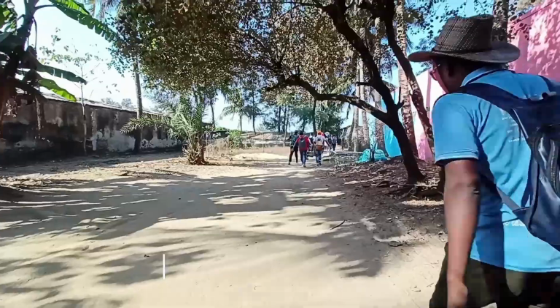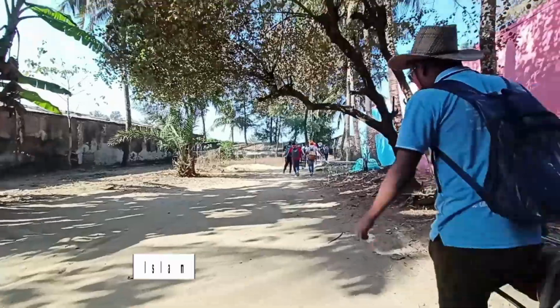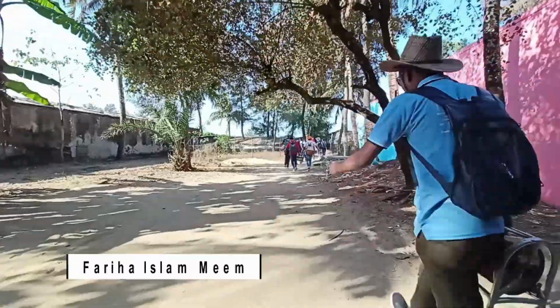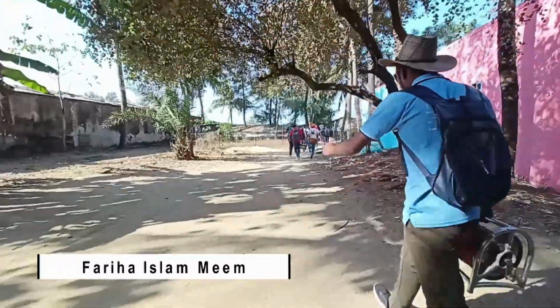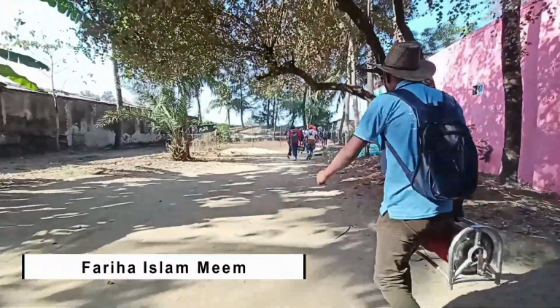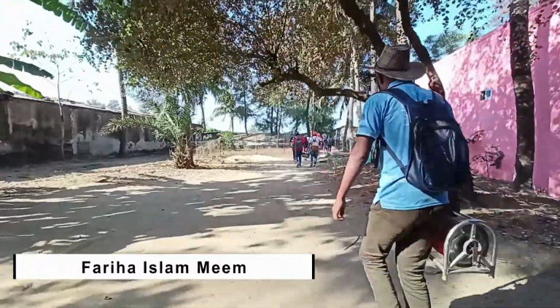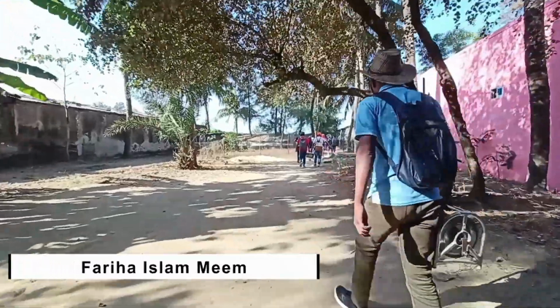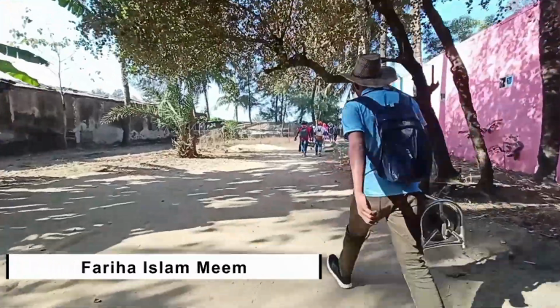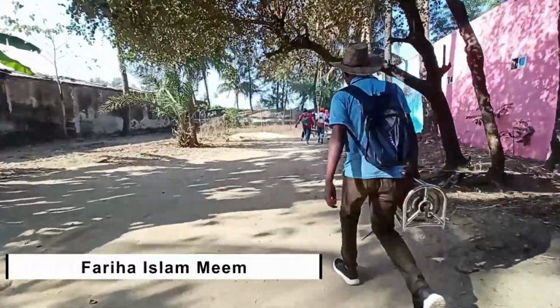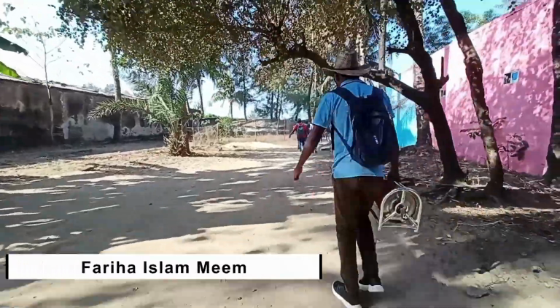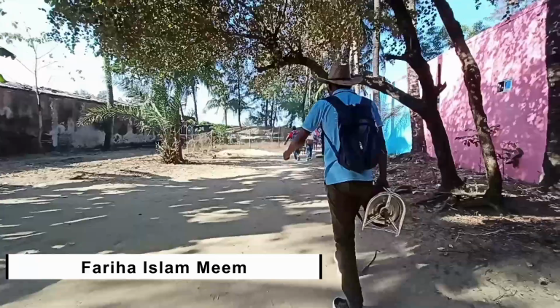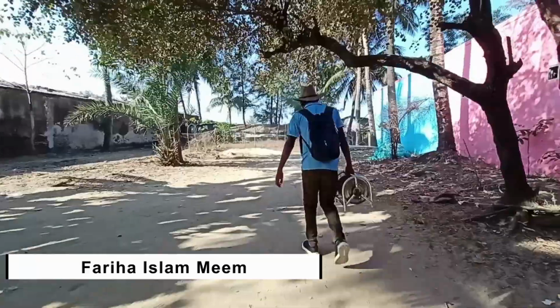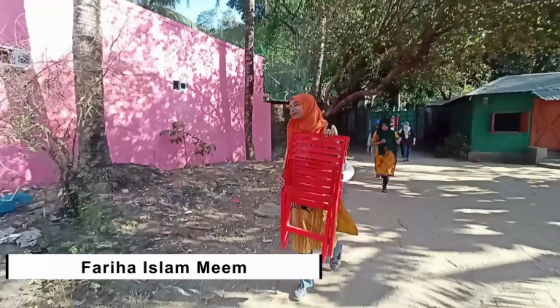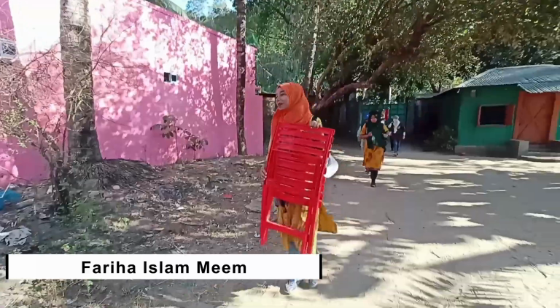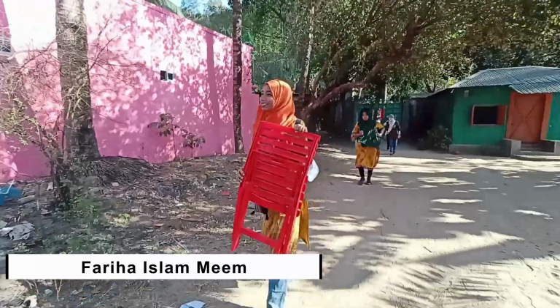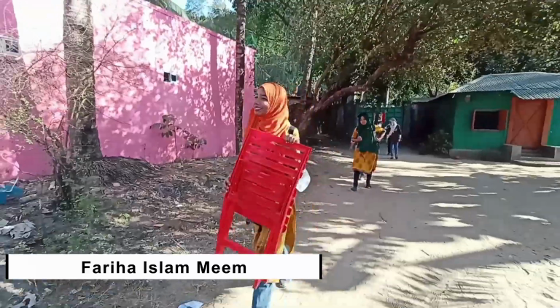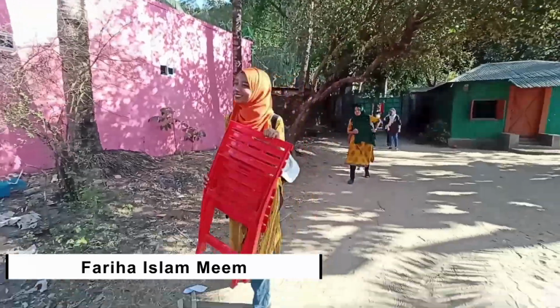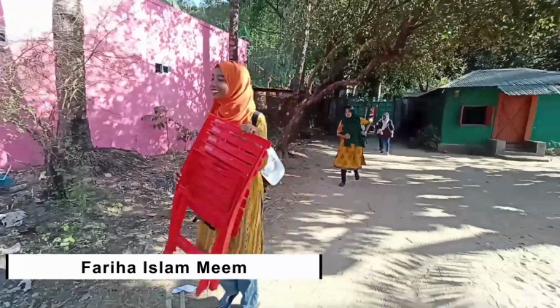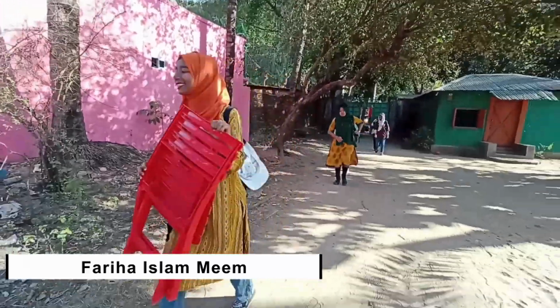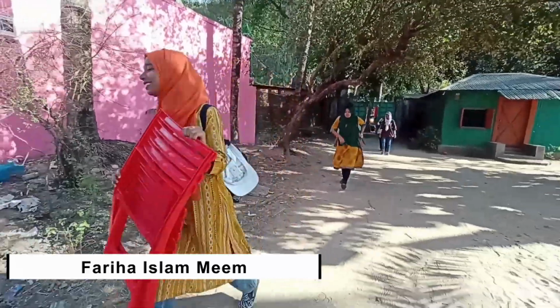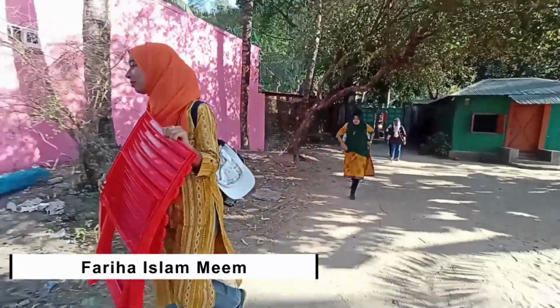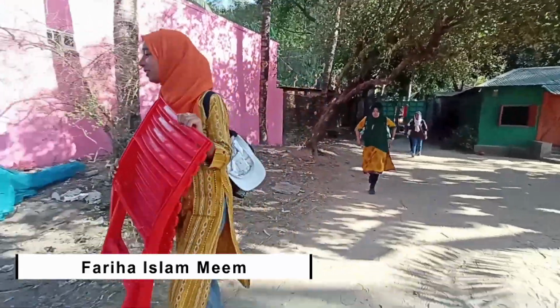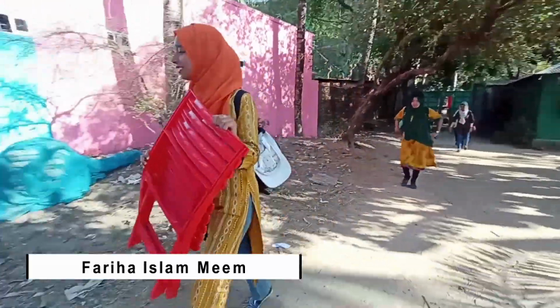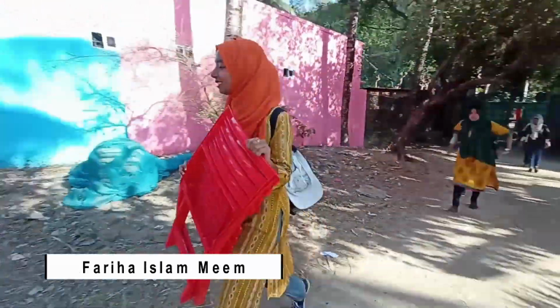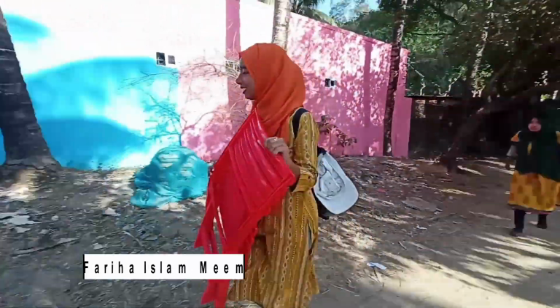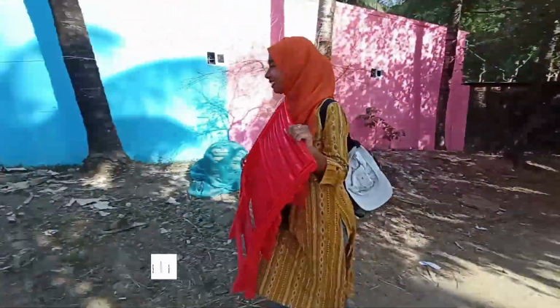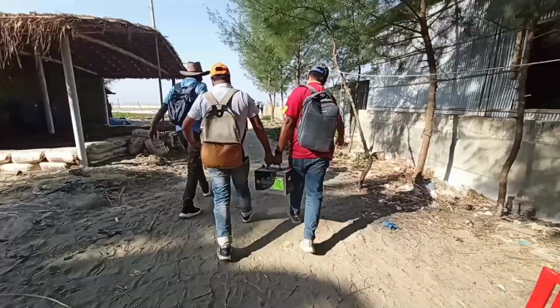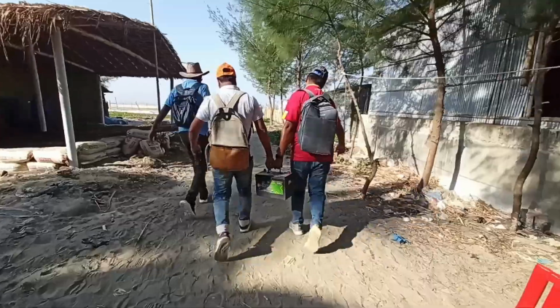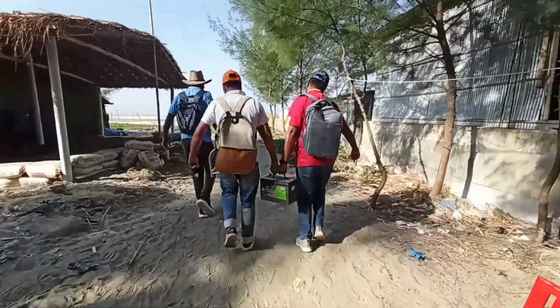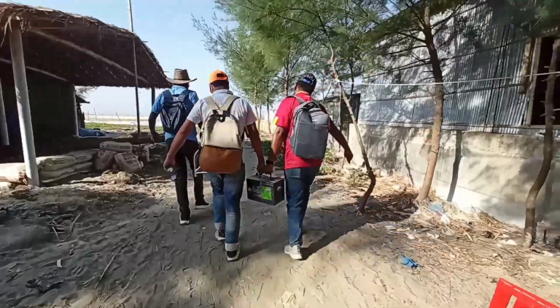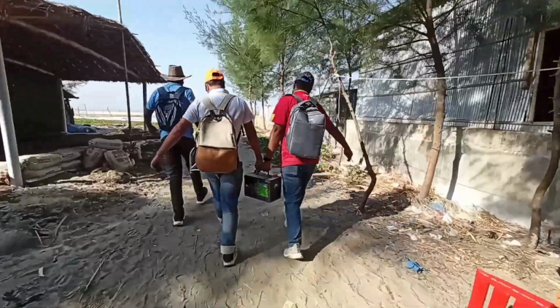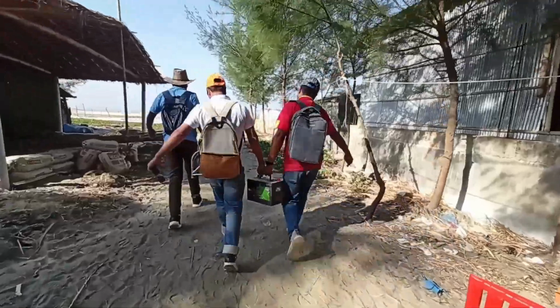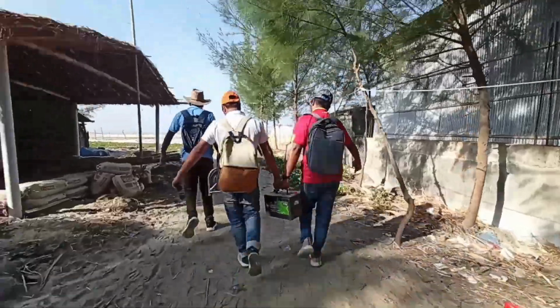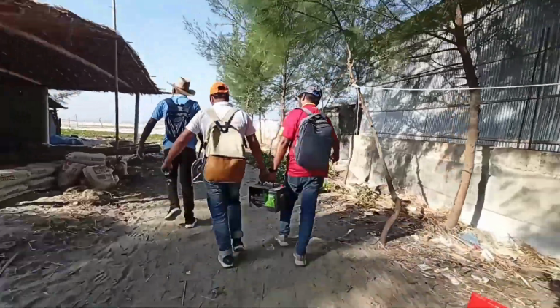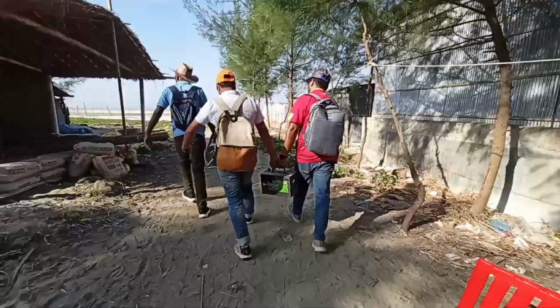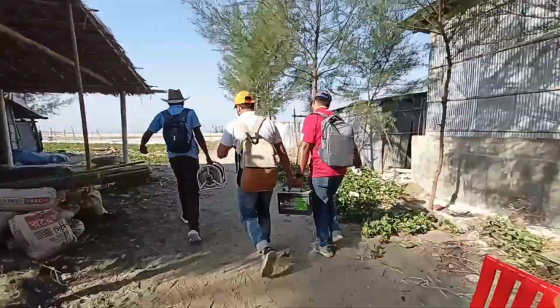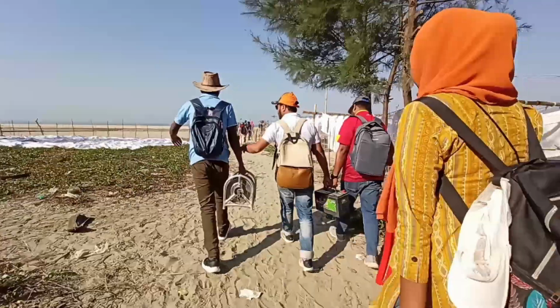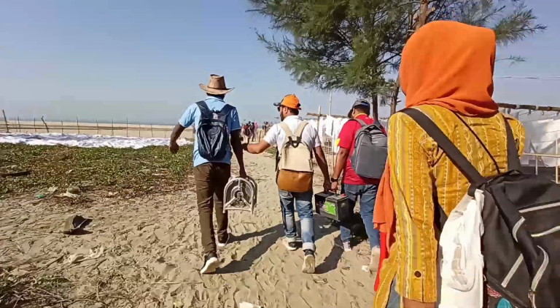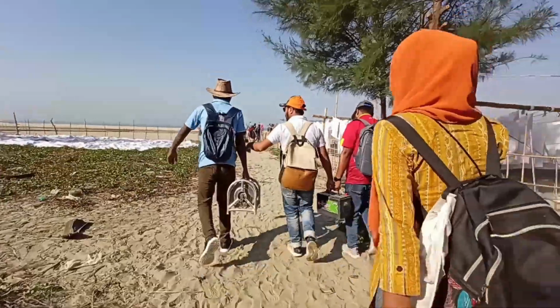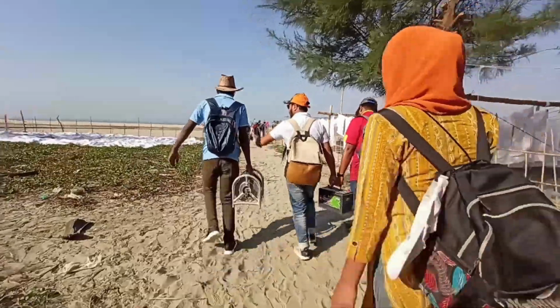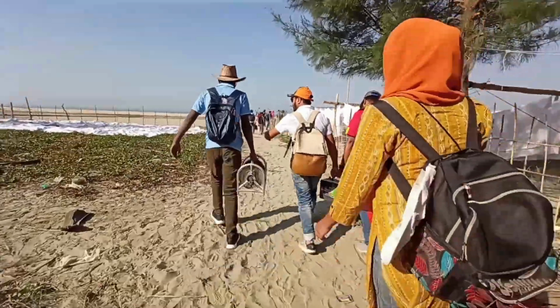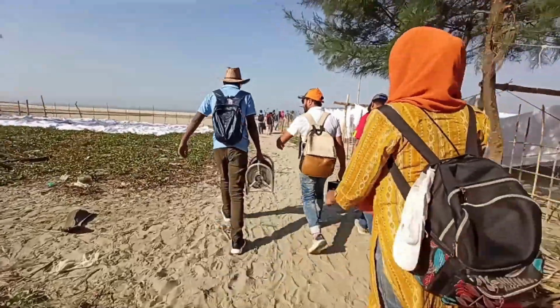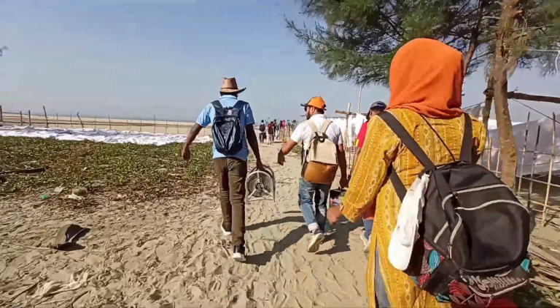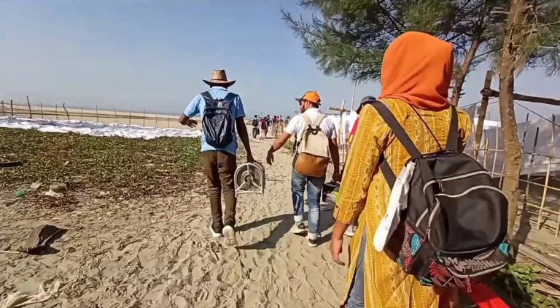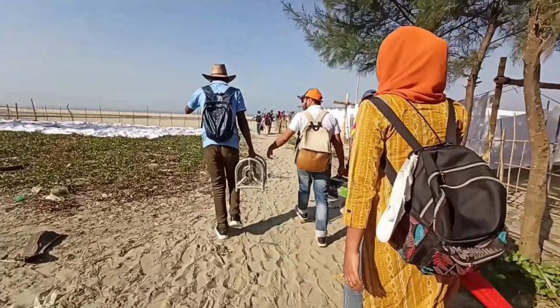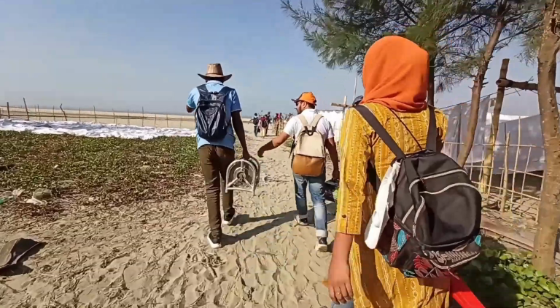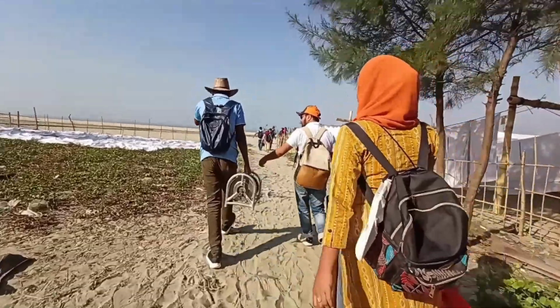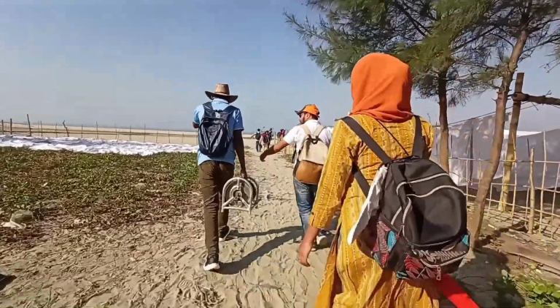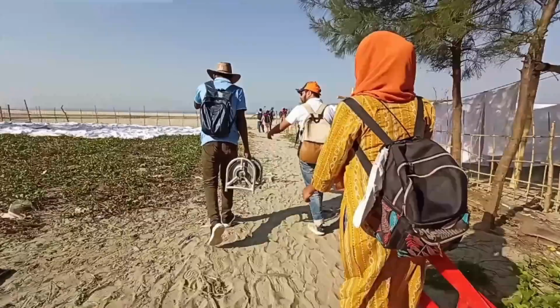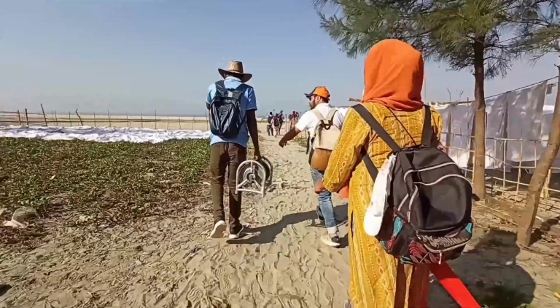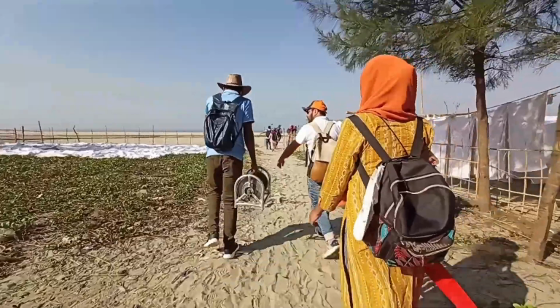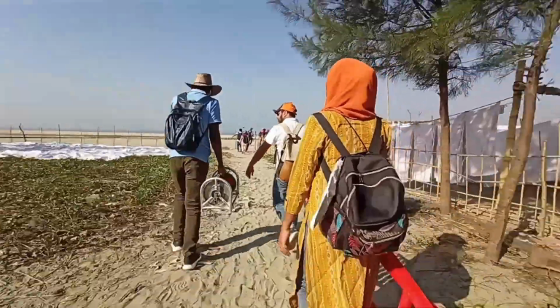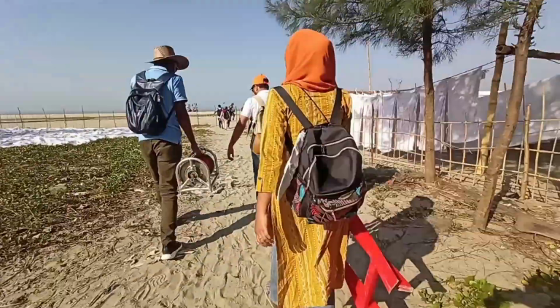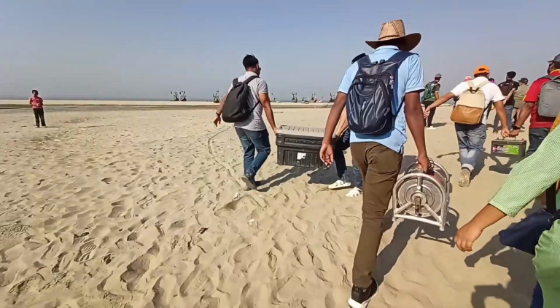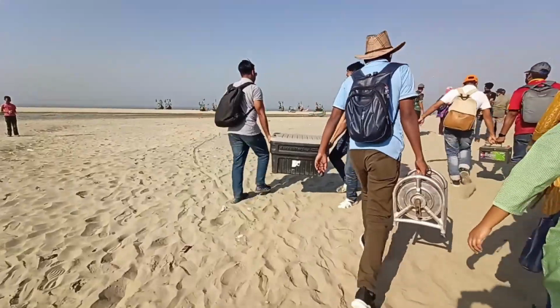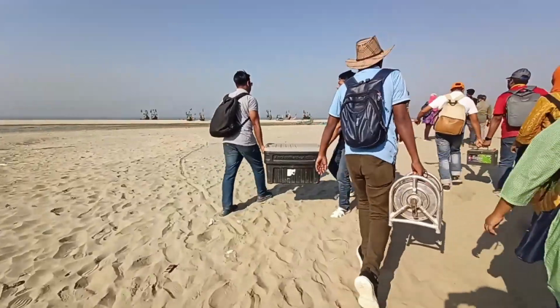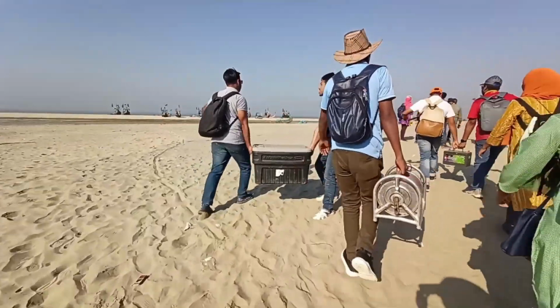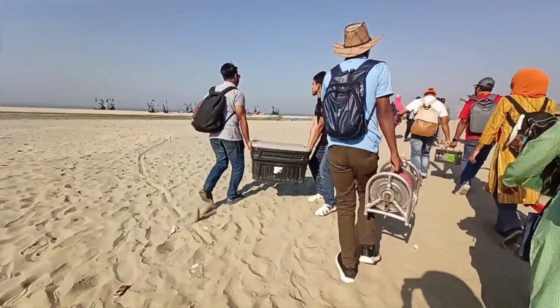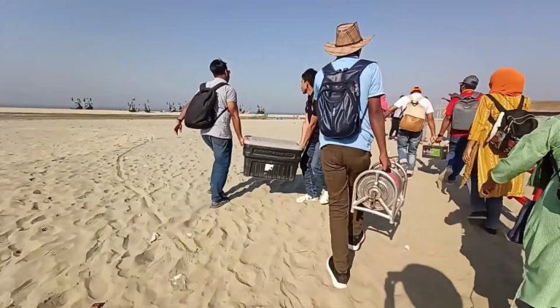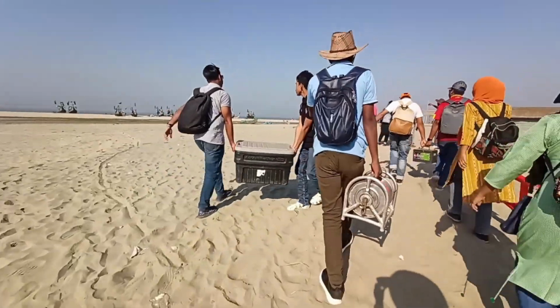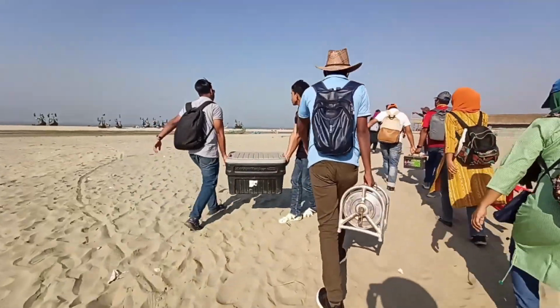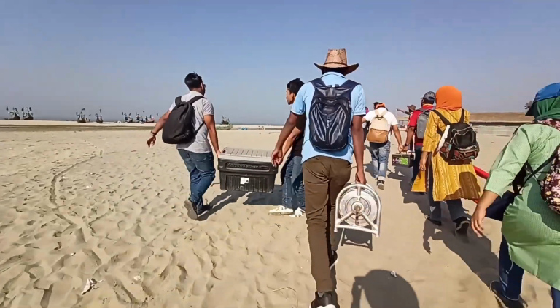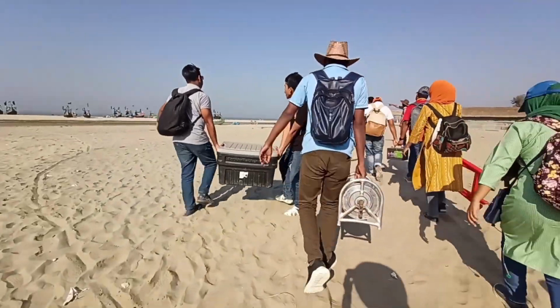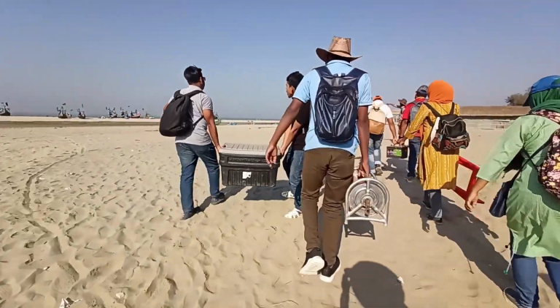Assalamualaikum. On our third day of field study at Cox's Bazar, we did a geophysical survey at Dorianagor.